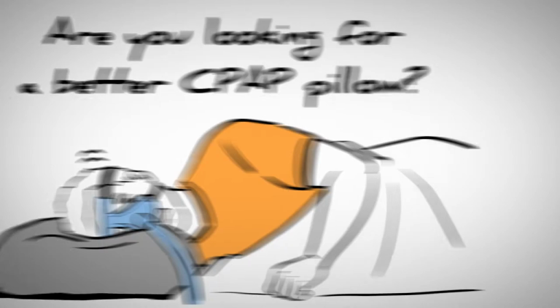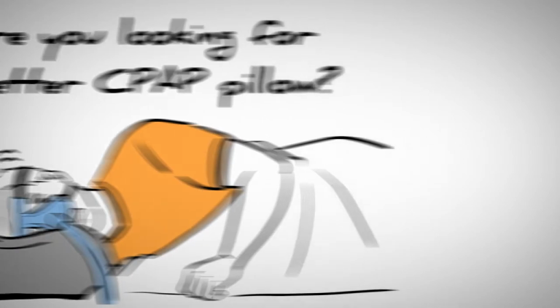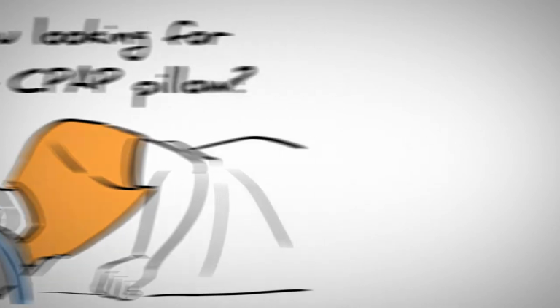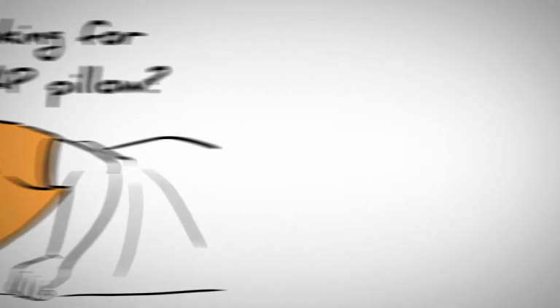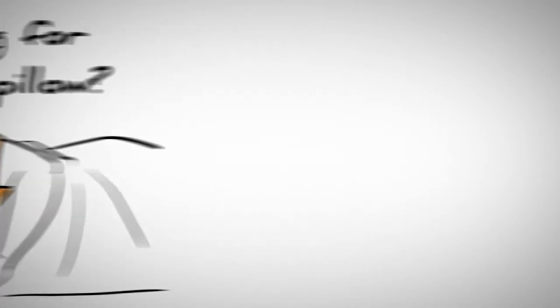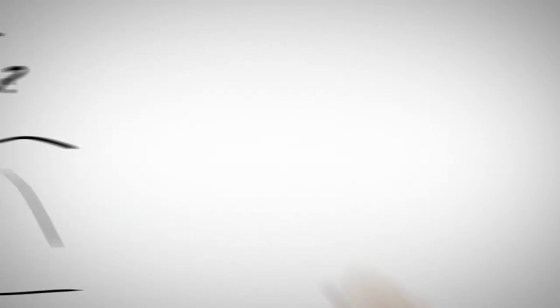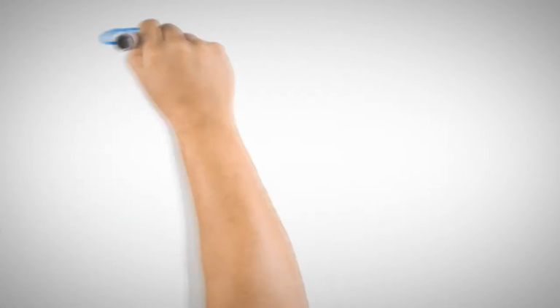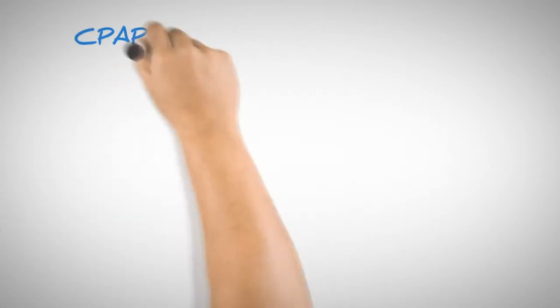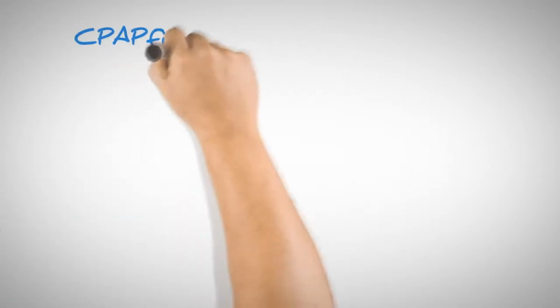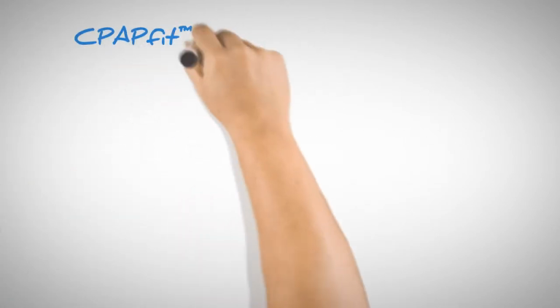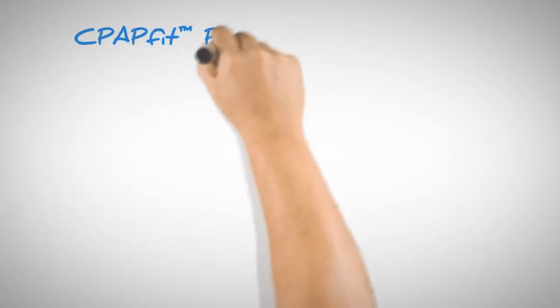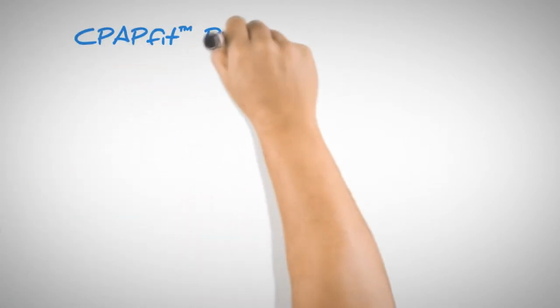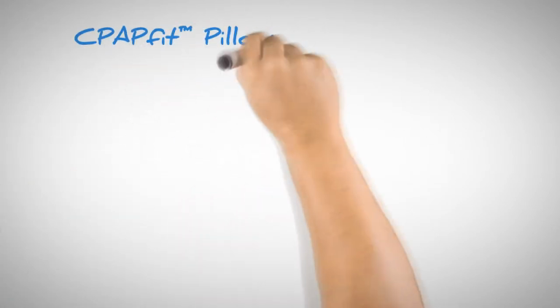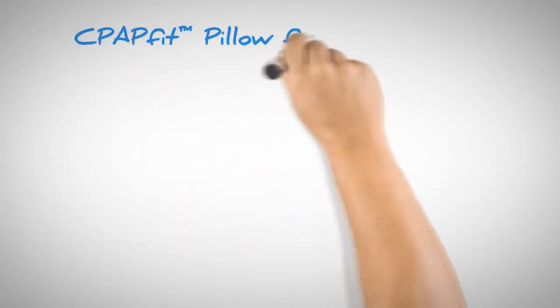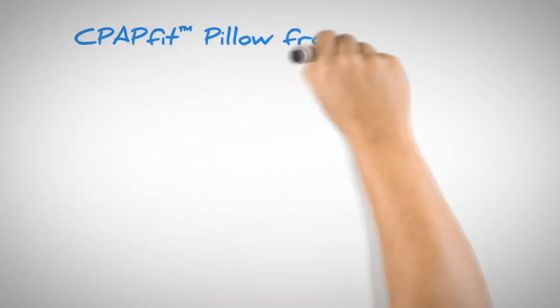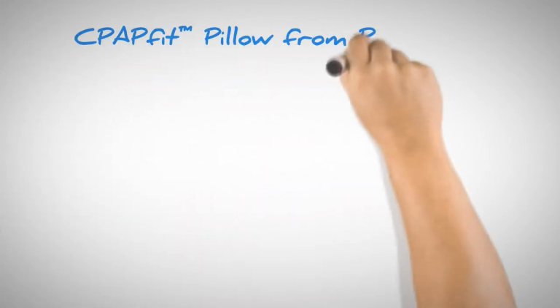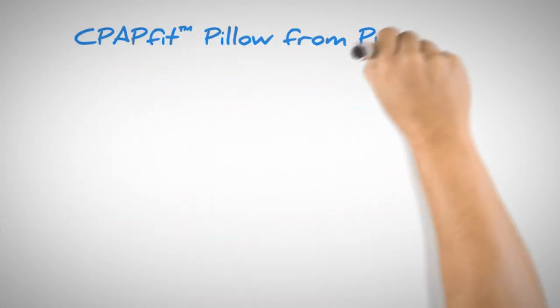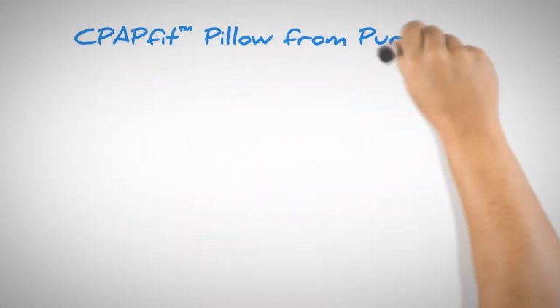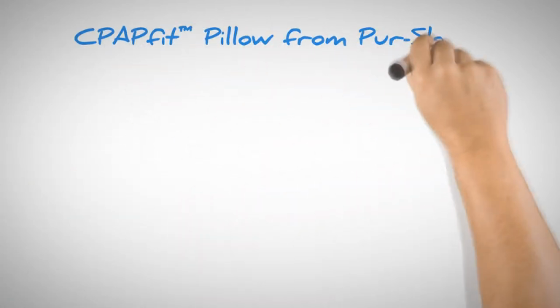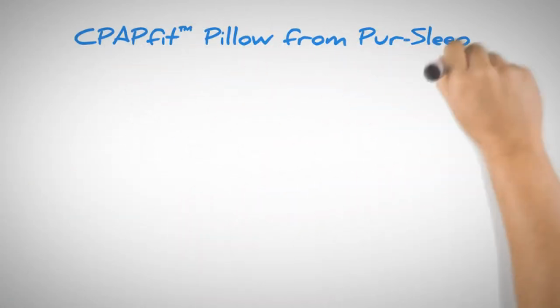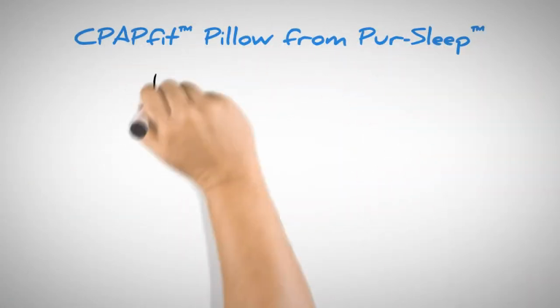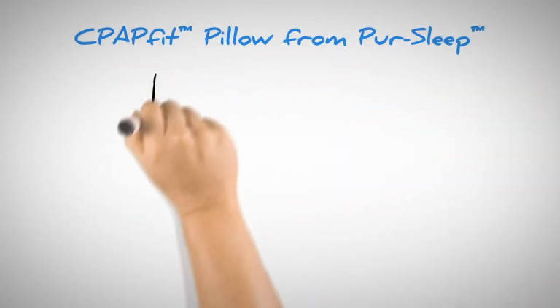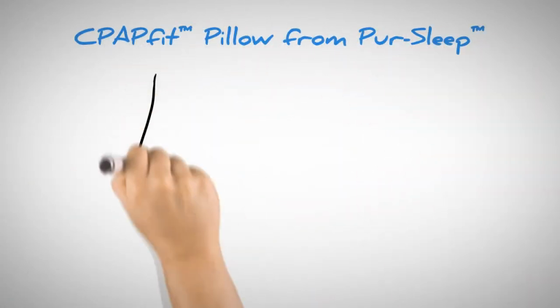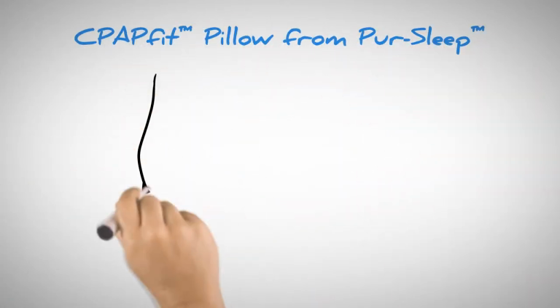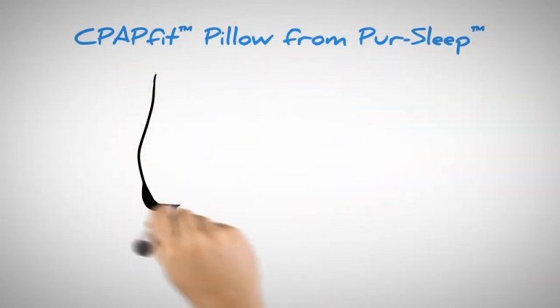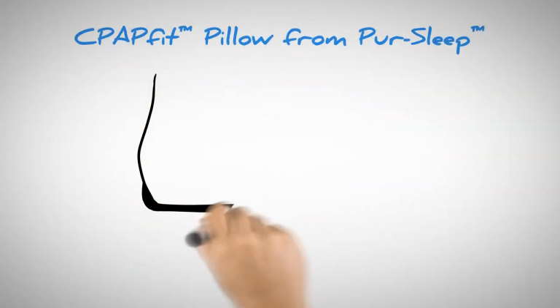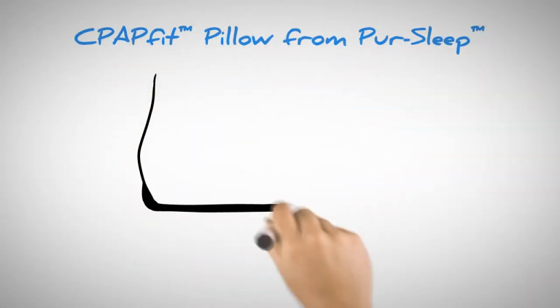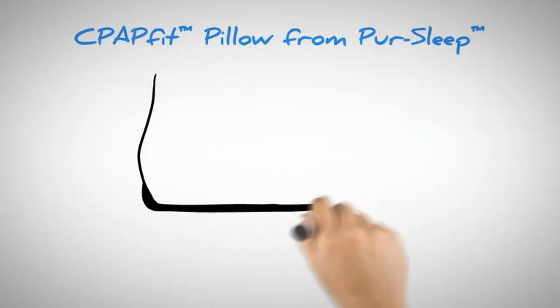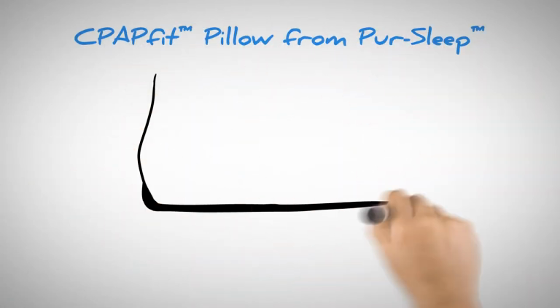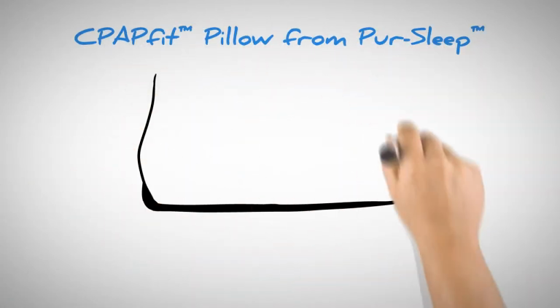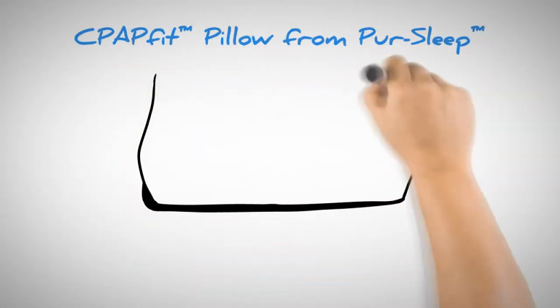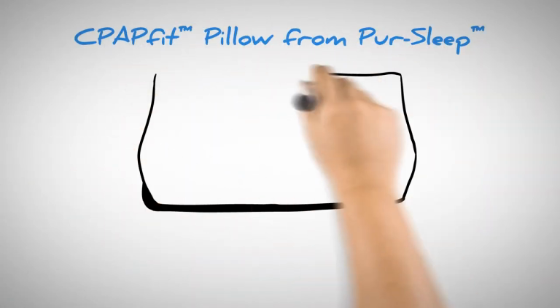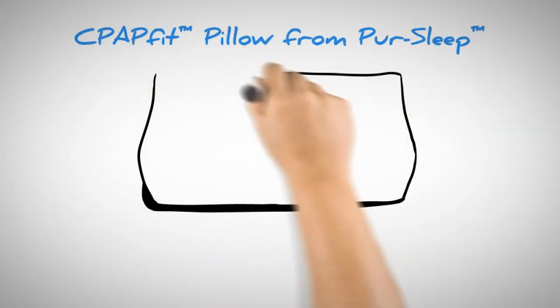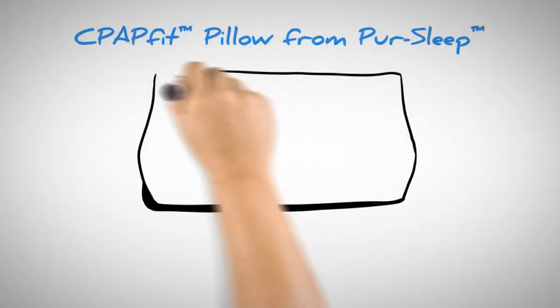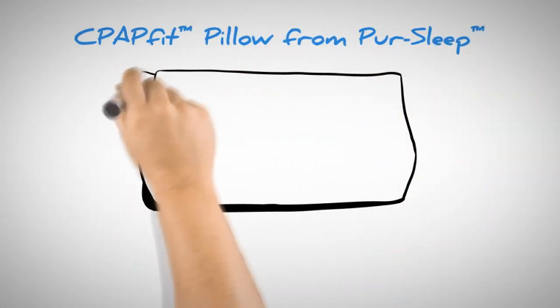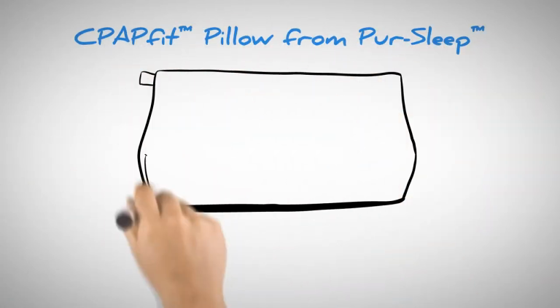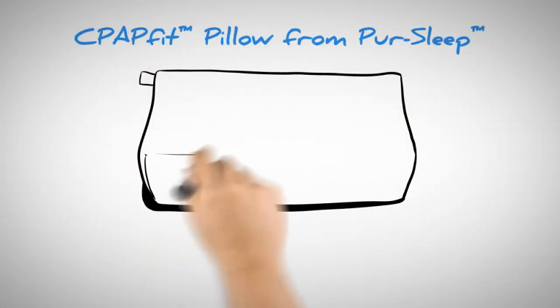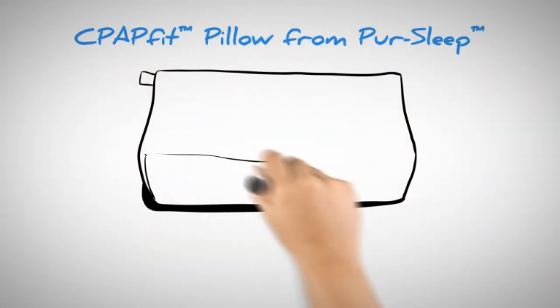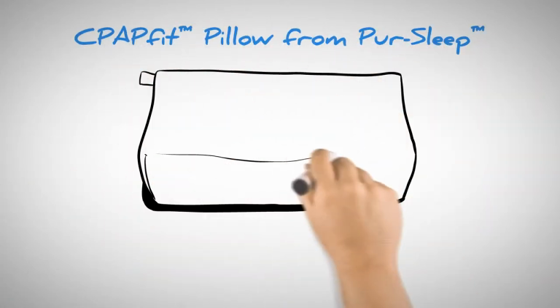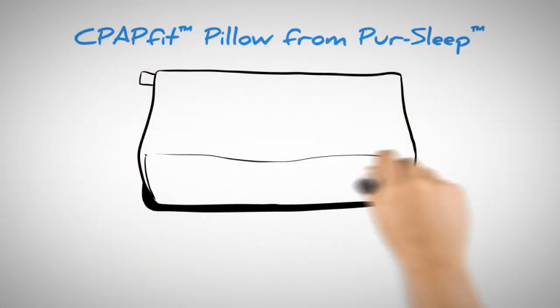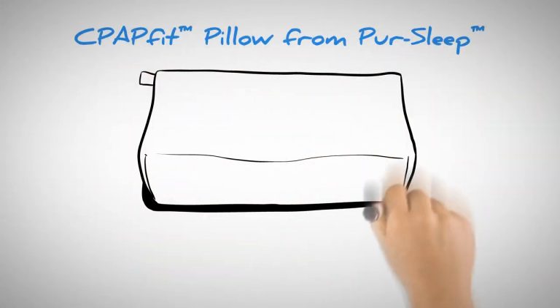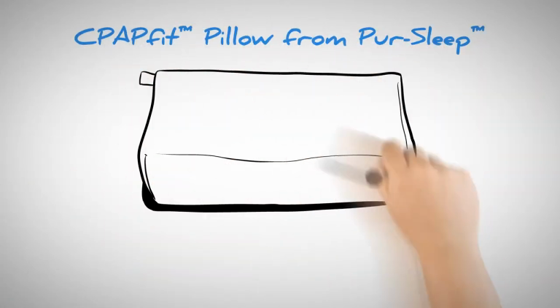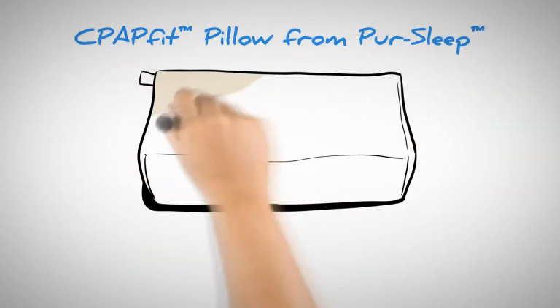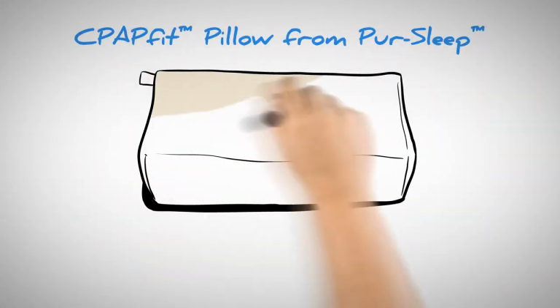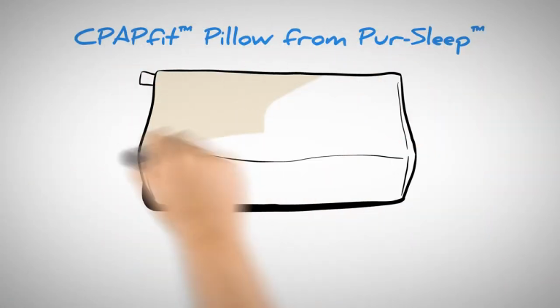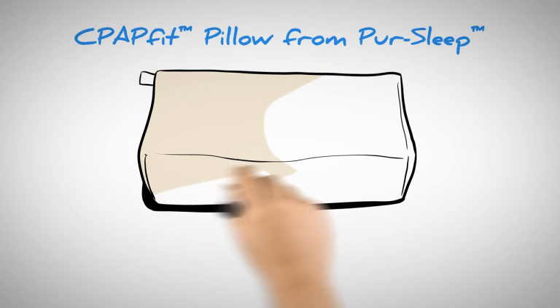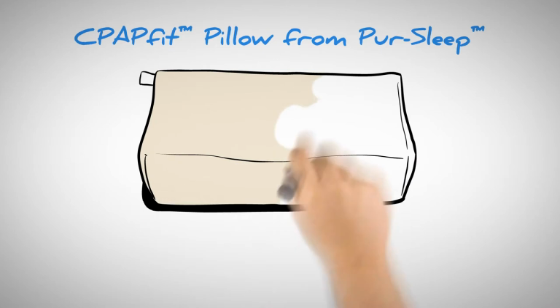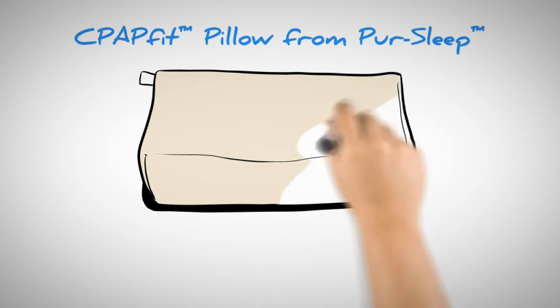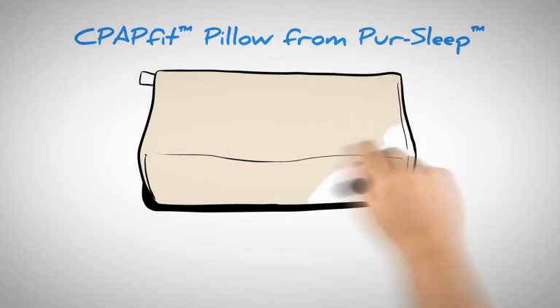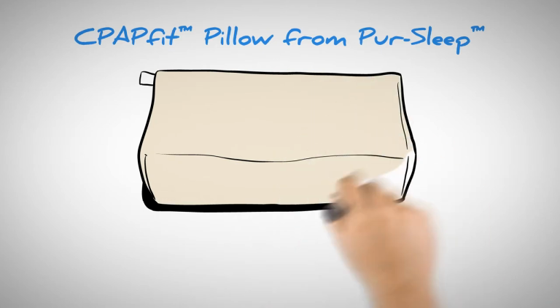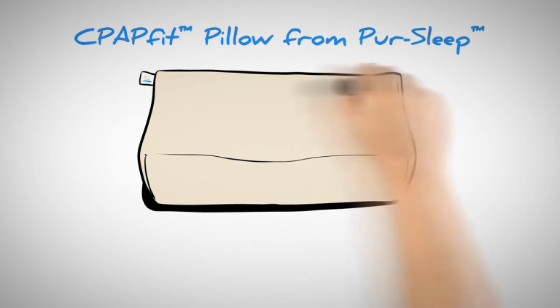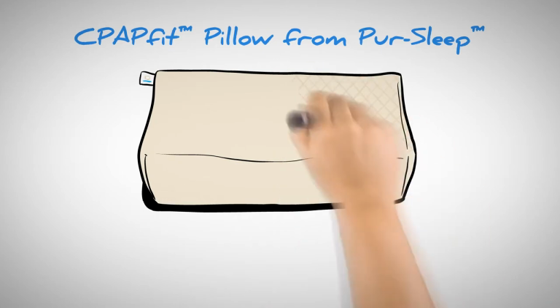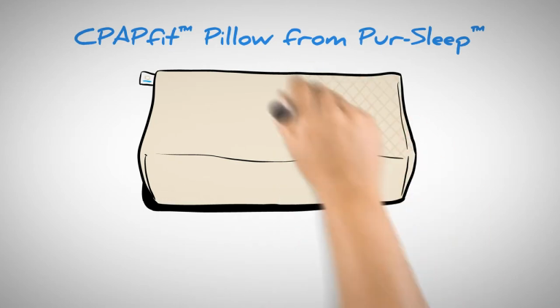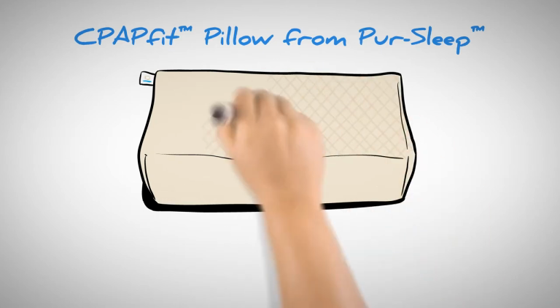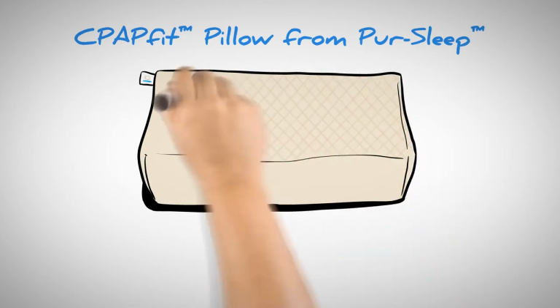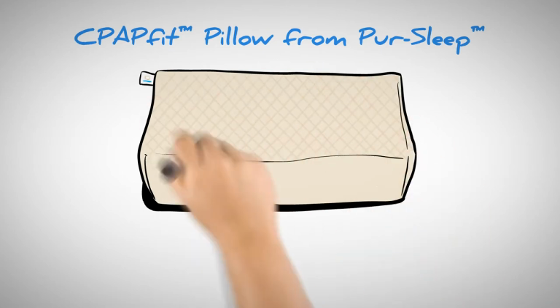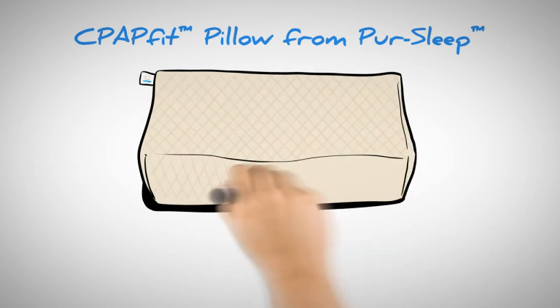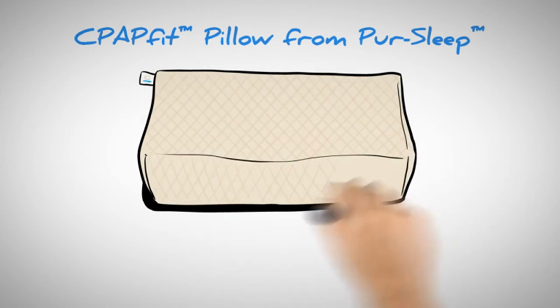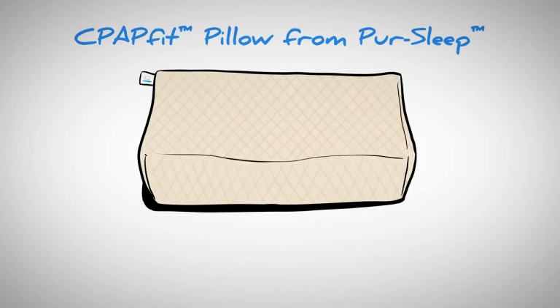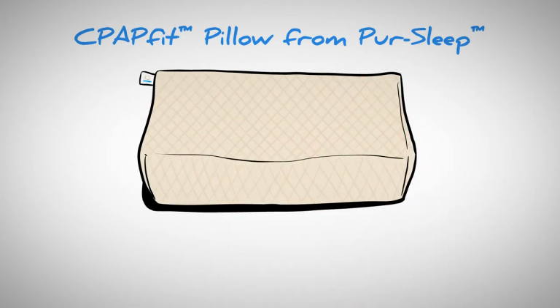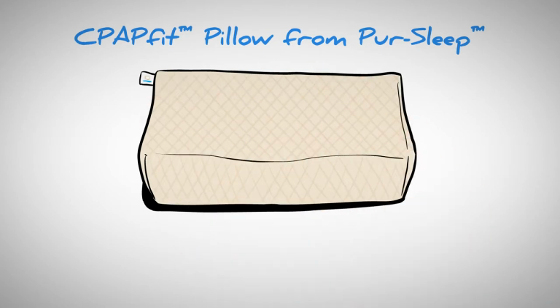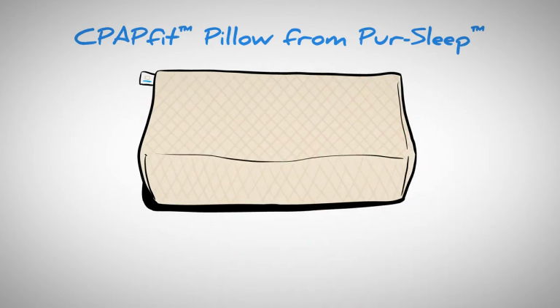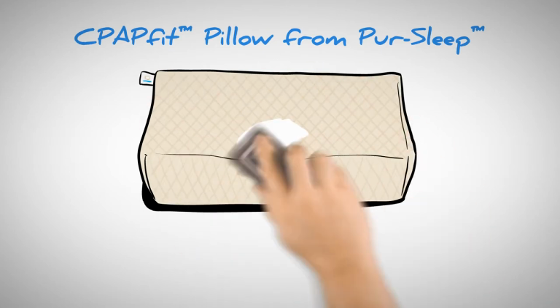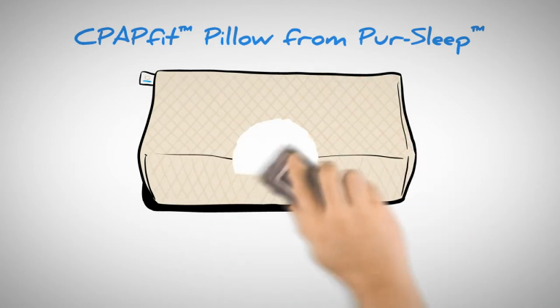The new CPAP Fit Pillow from PureSleep is comfortable, adjustable, and provides great support. It's perfect for CPAP.